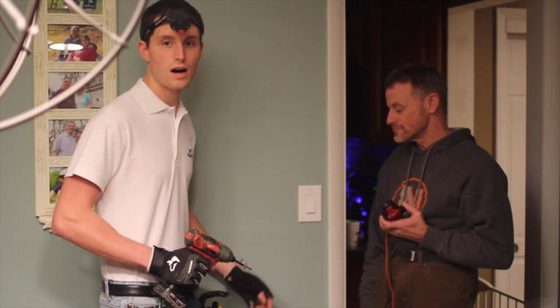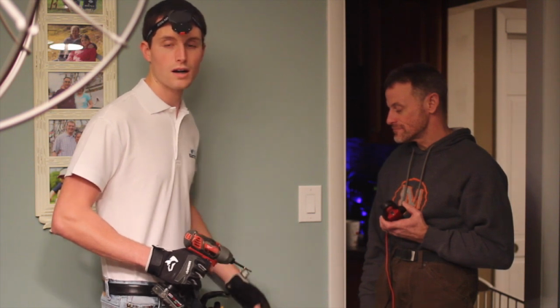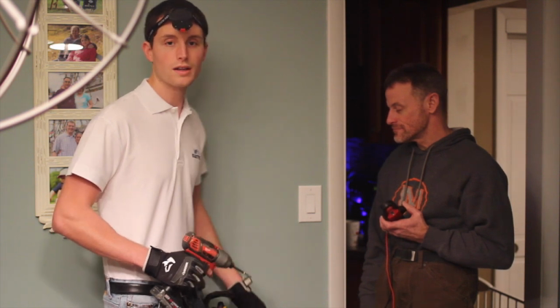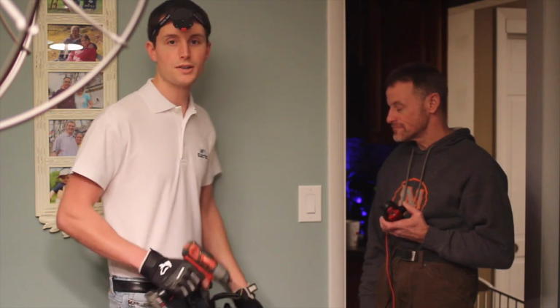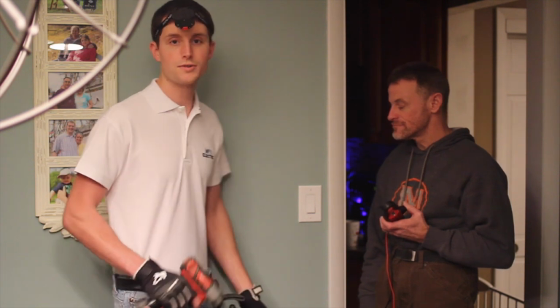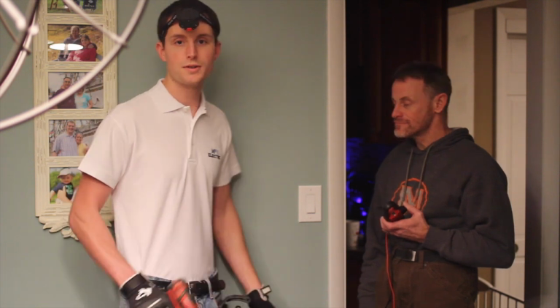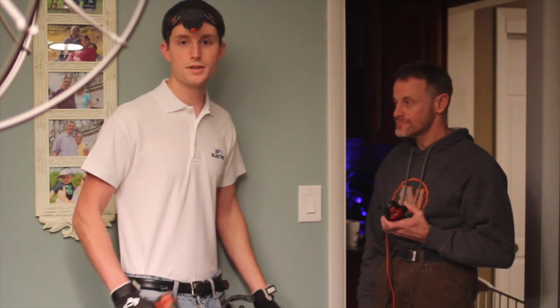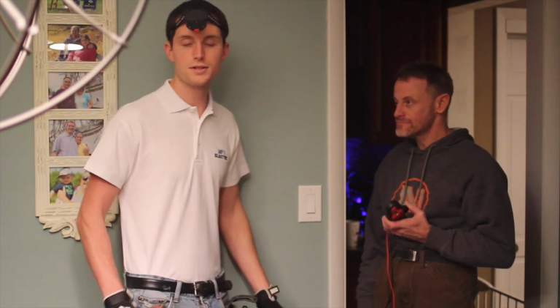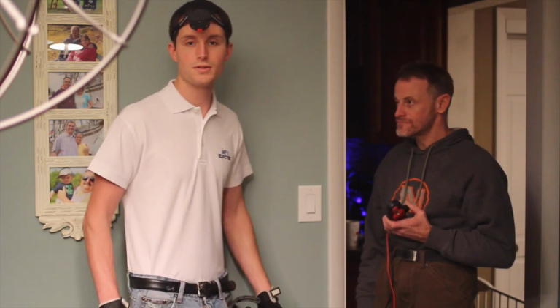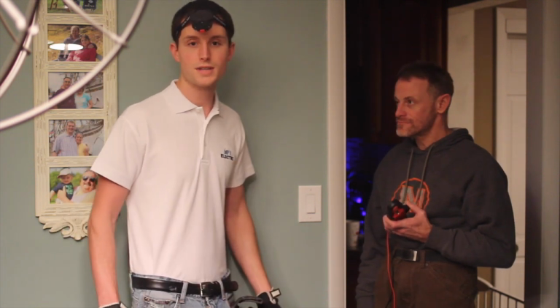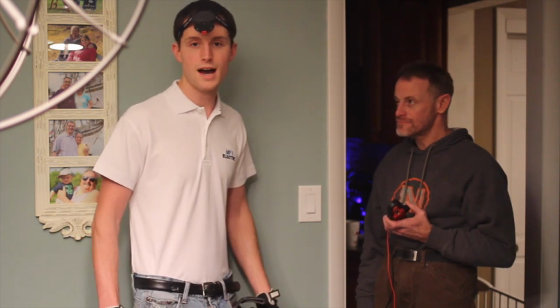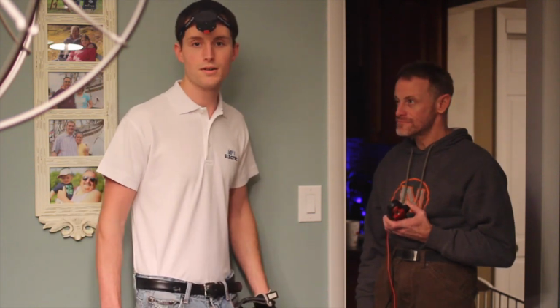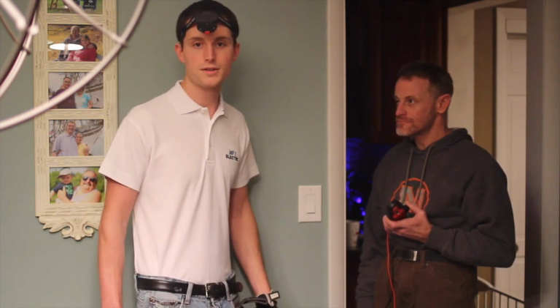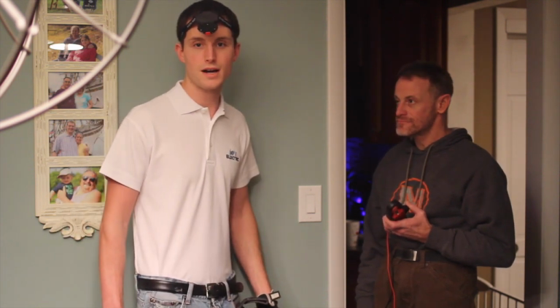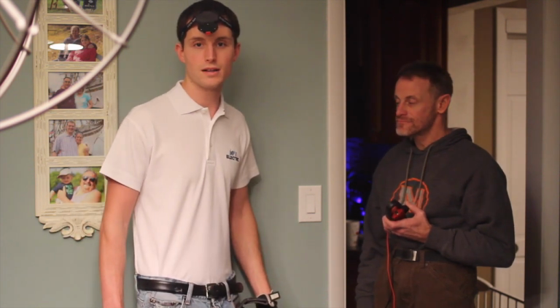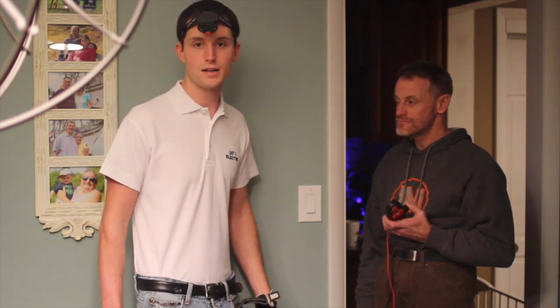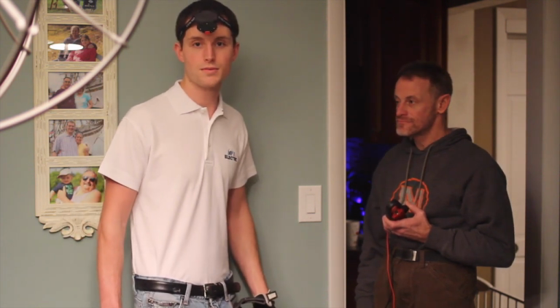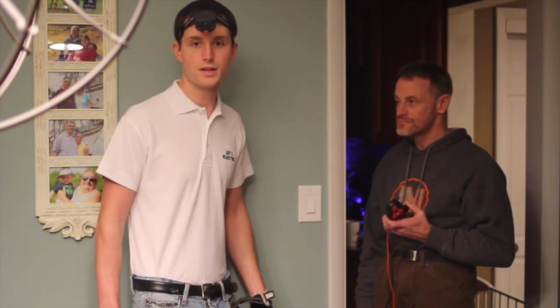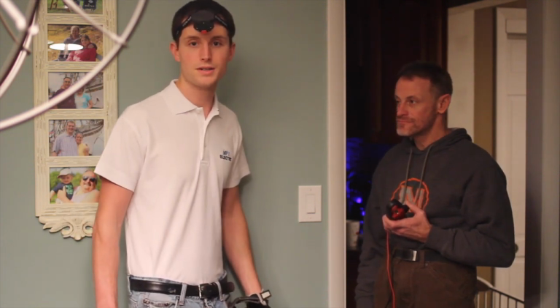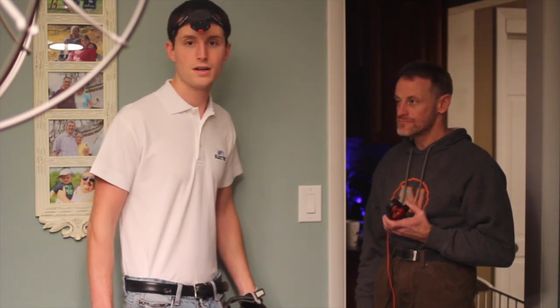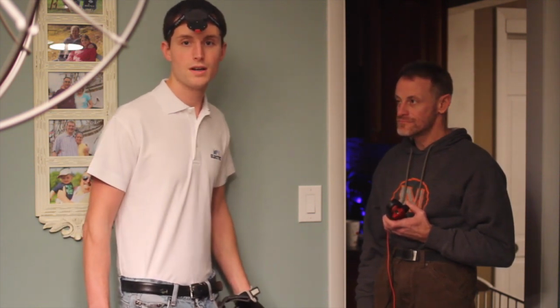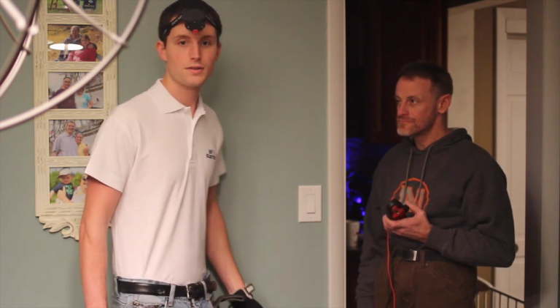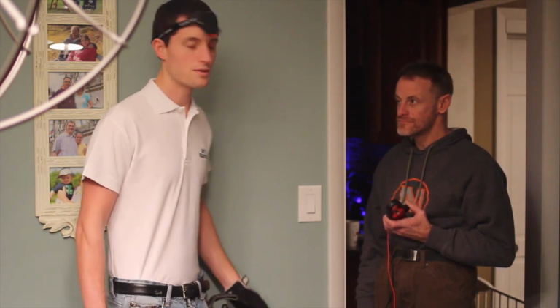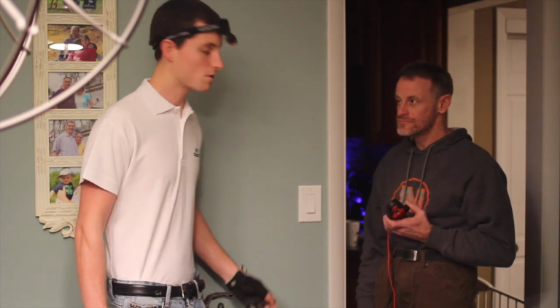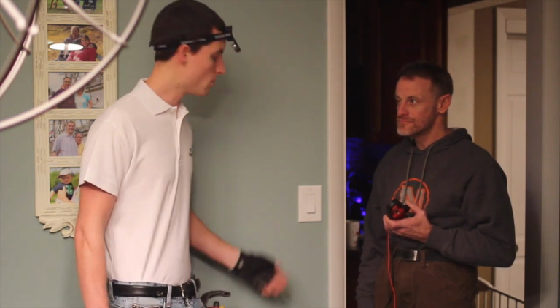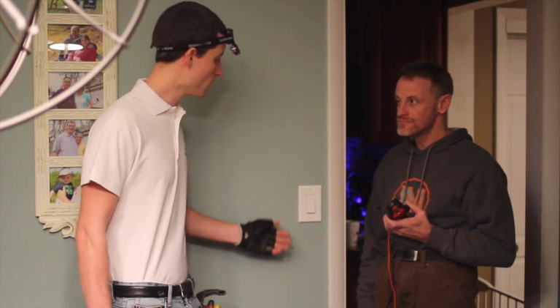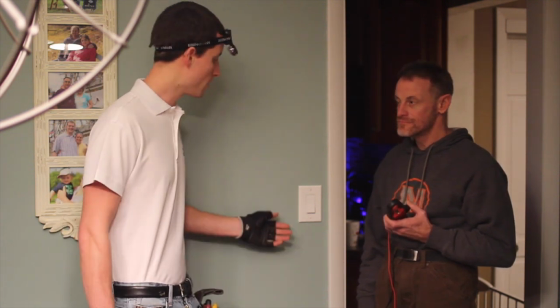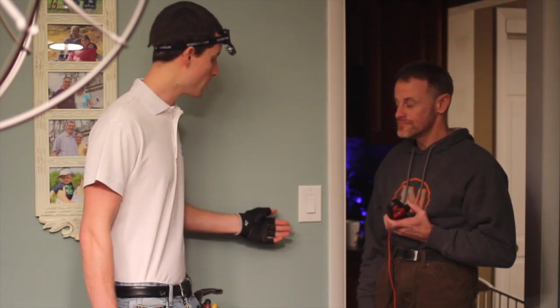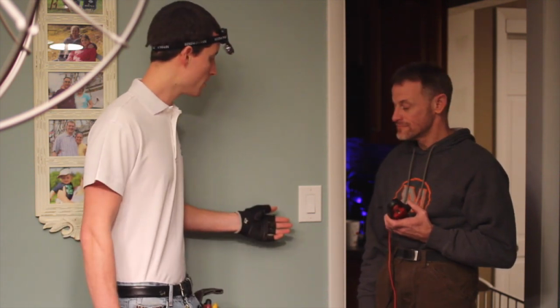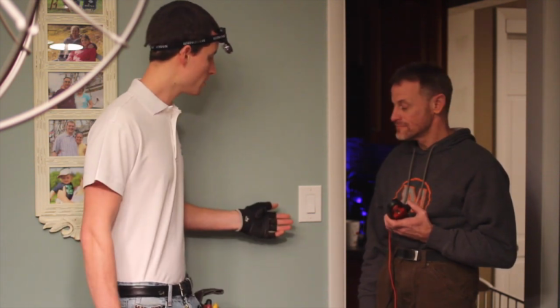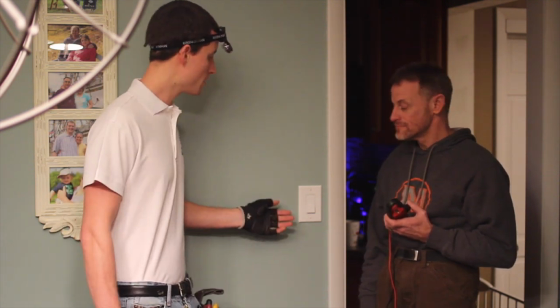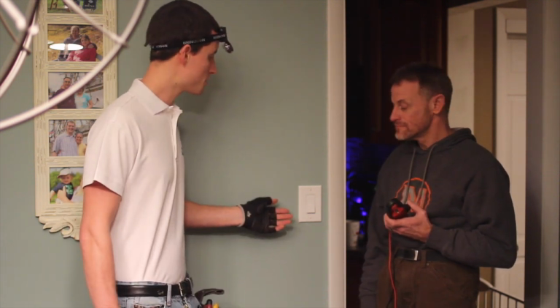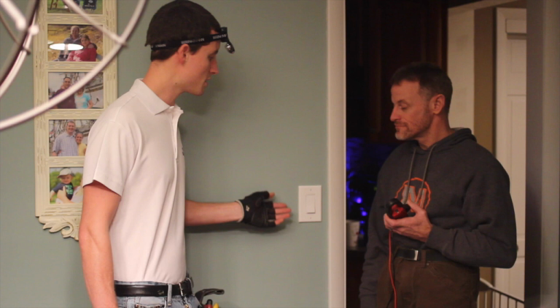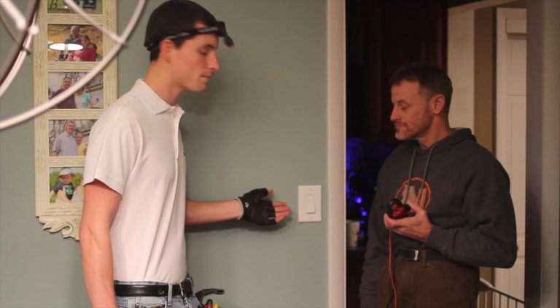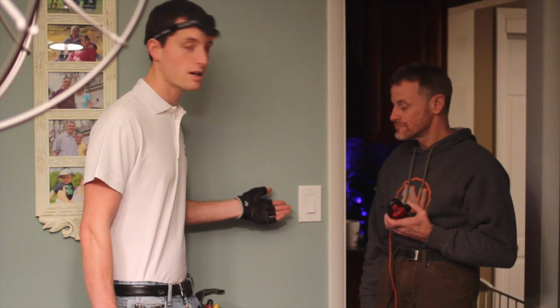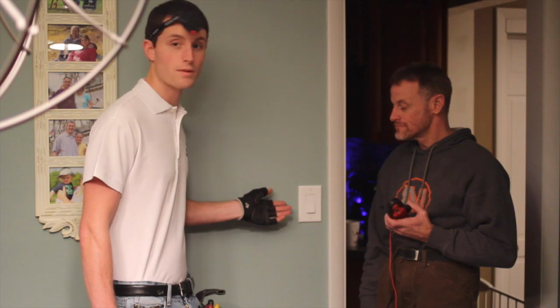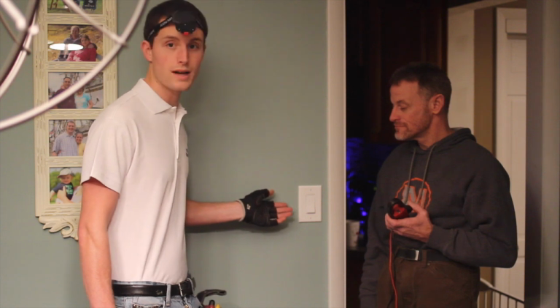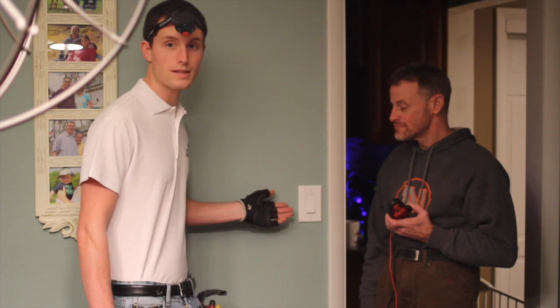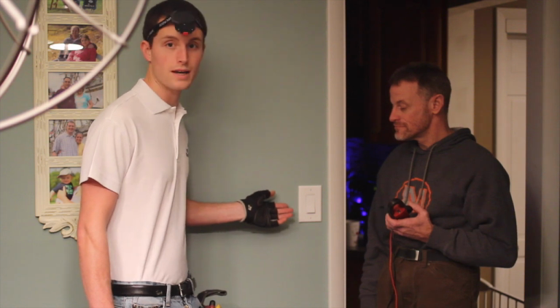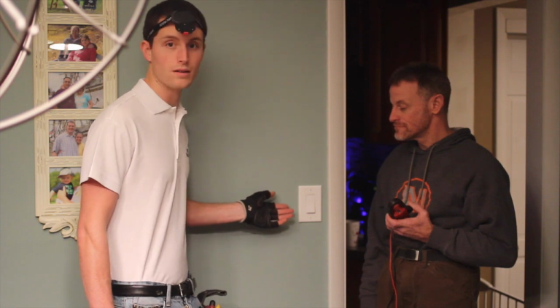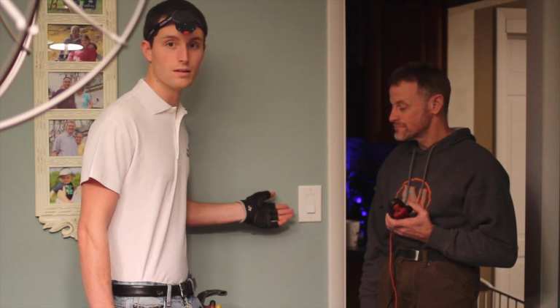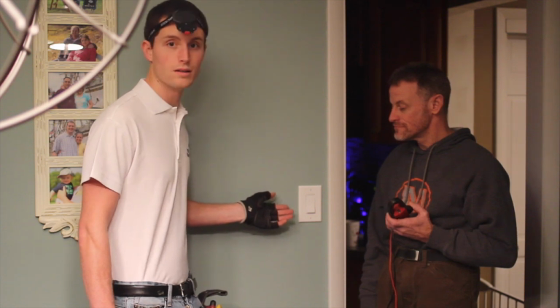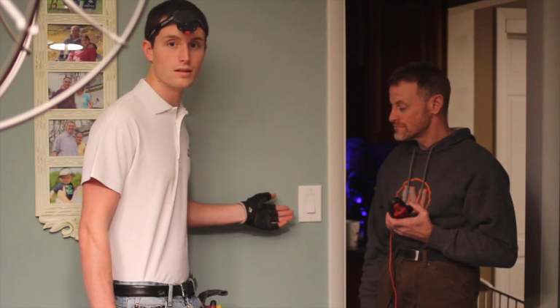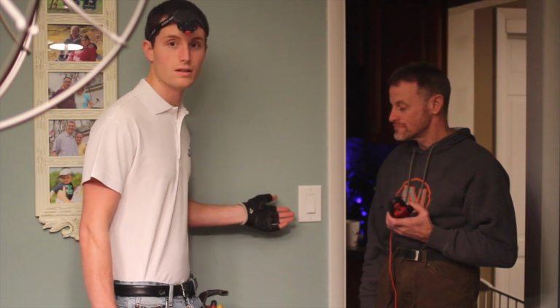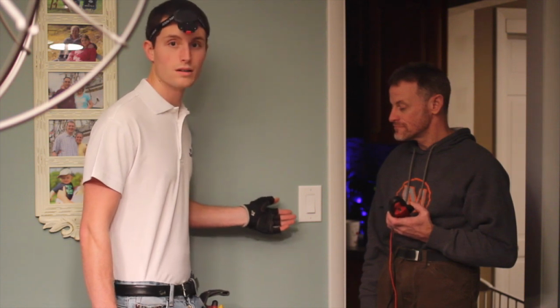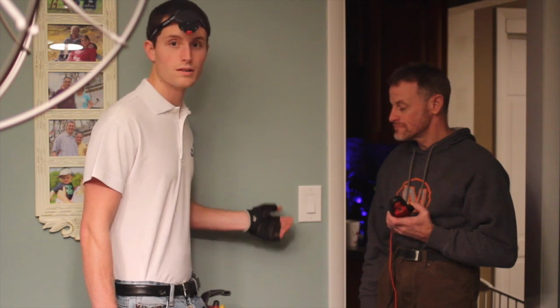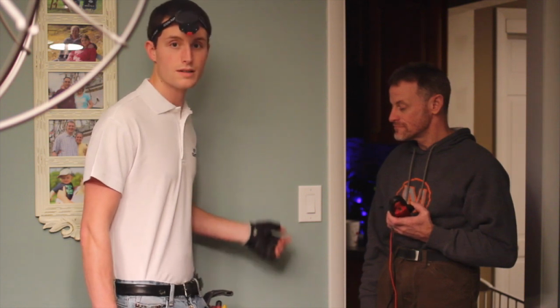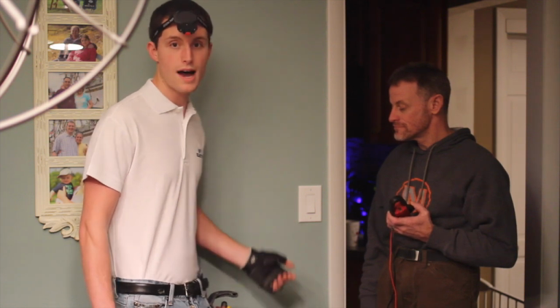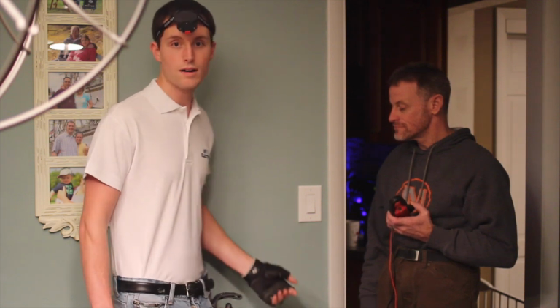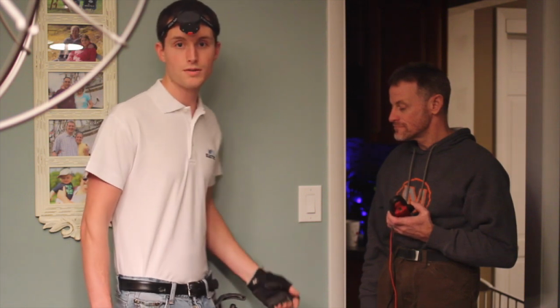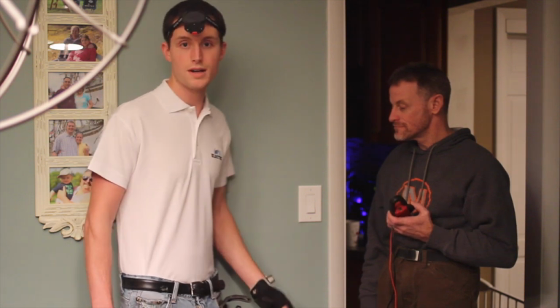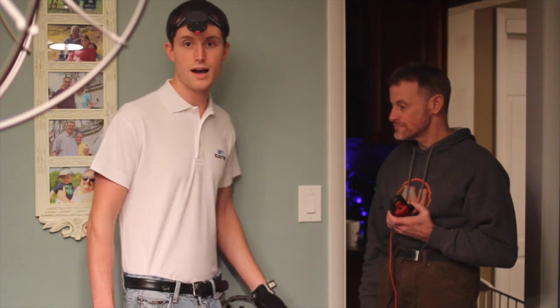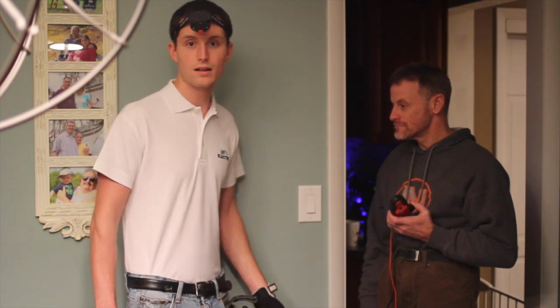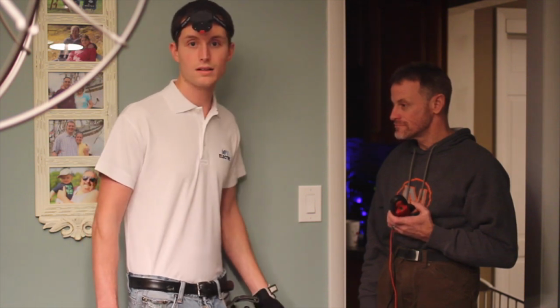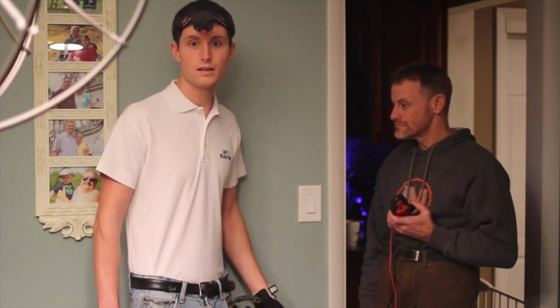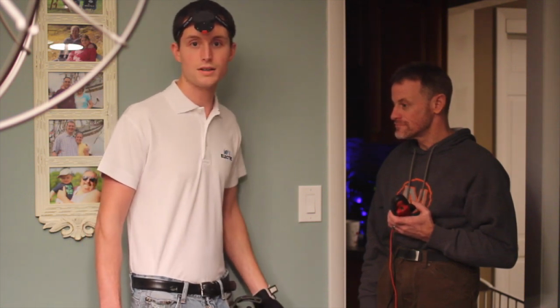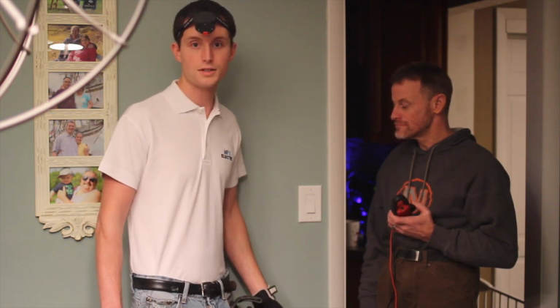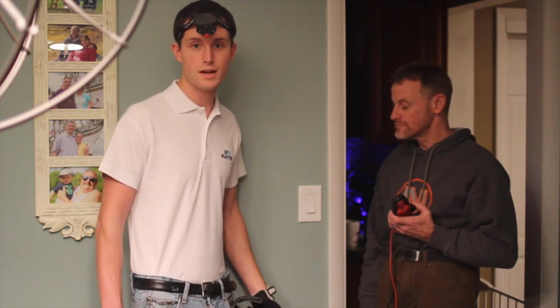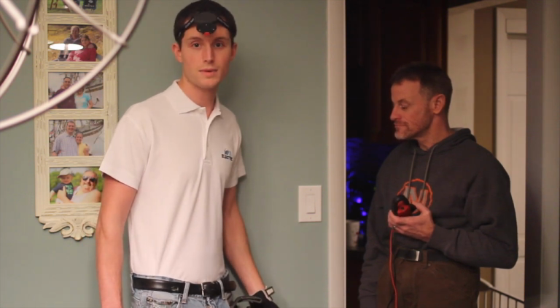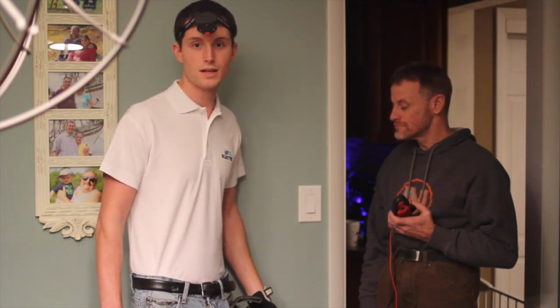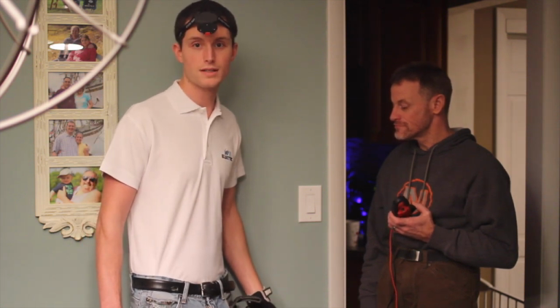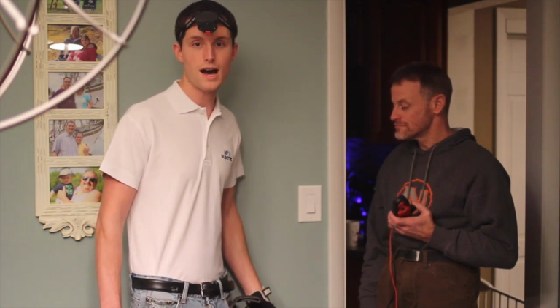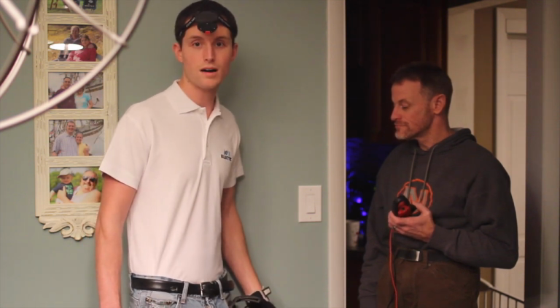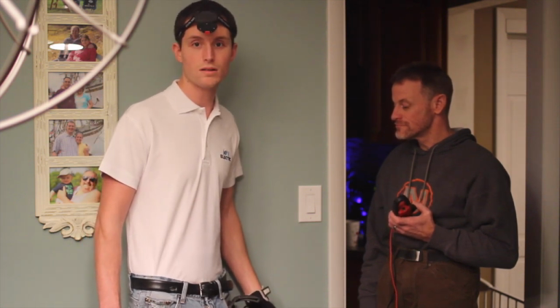Unlike your traditional toggle style light switch, the Decora is shaped like a rectangle. The toggle style is shaped like a toggle.